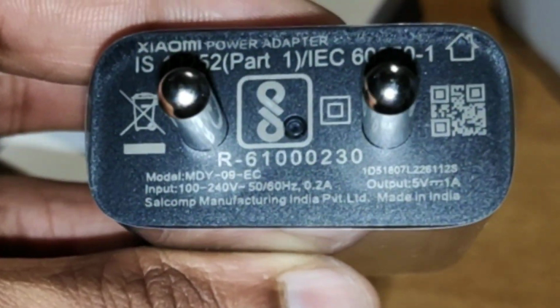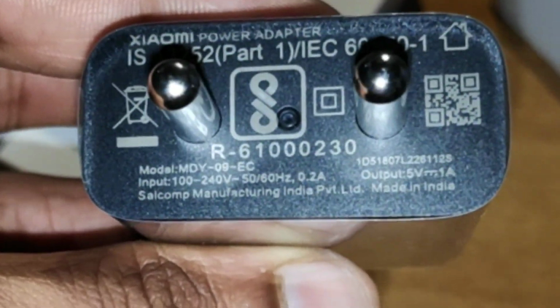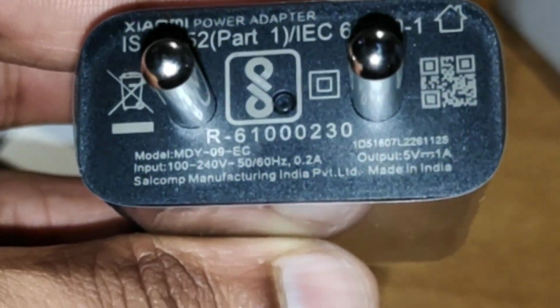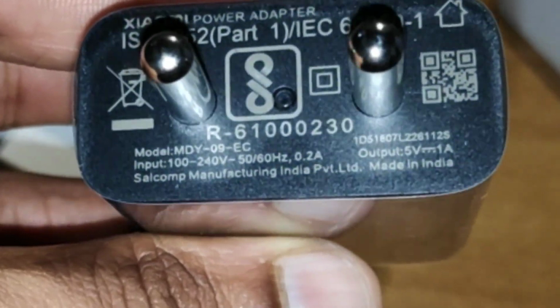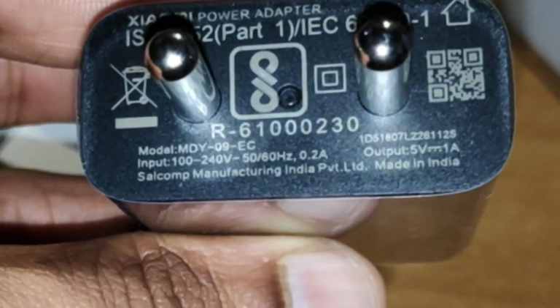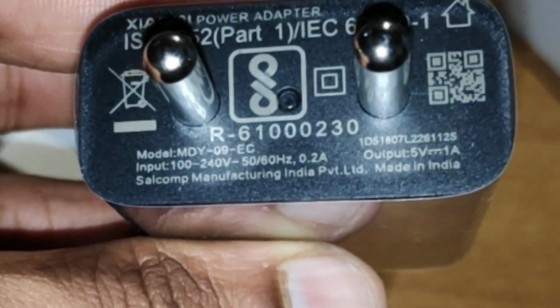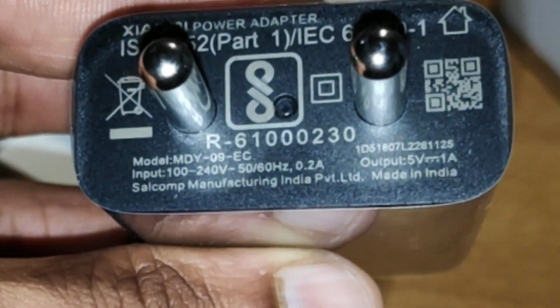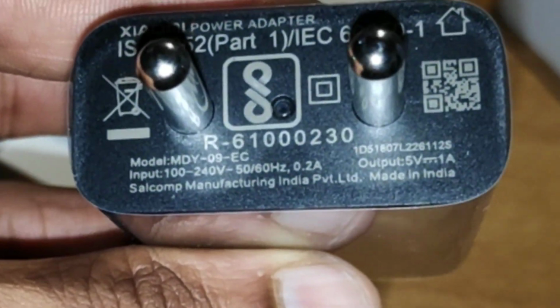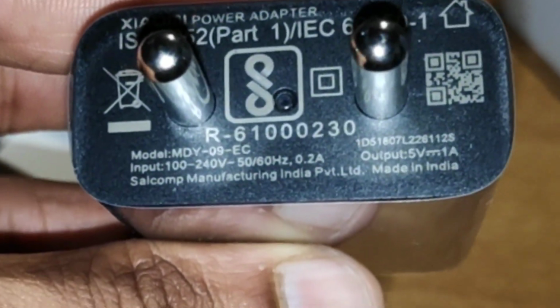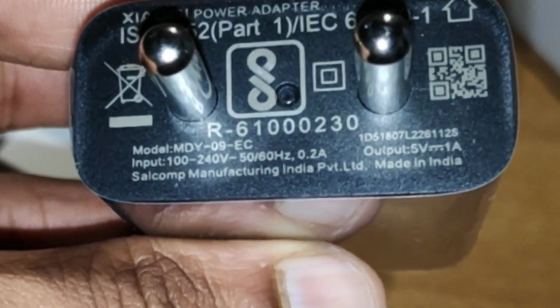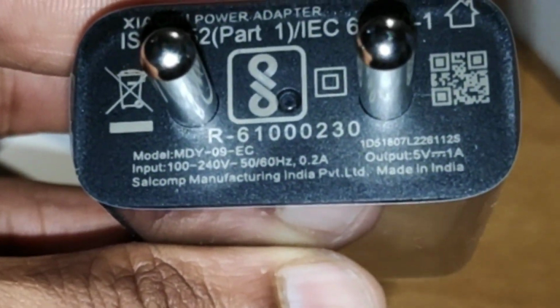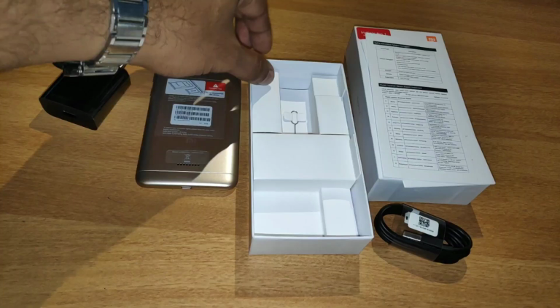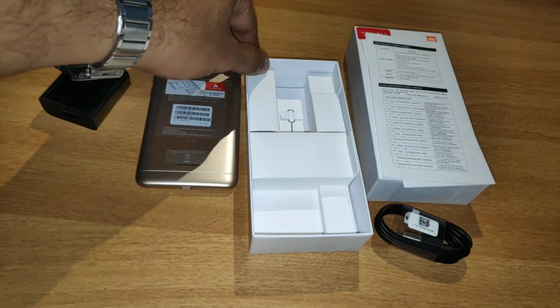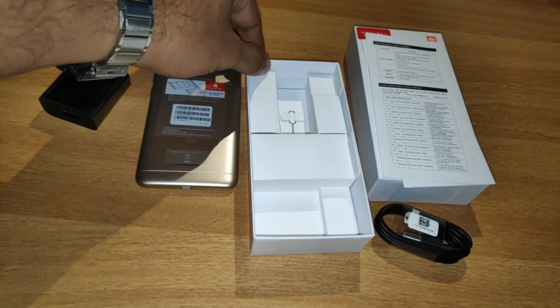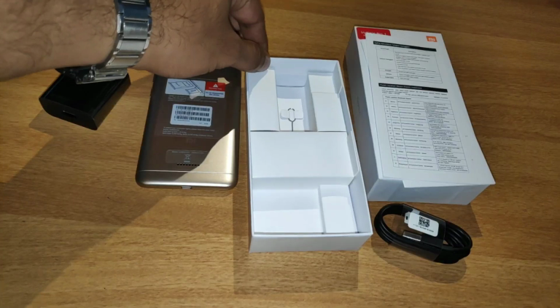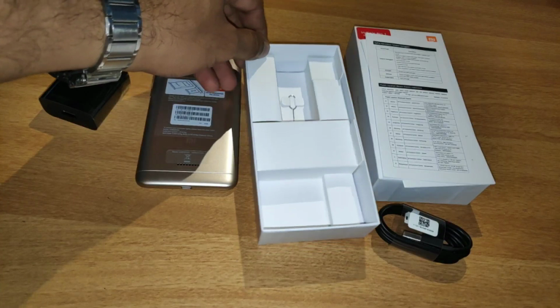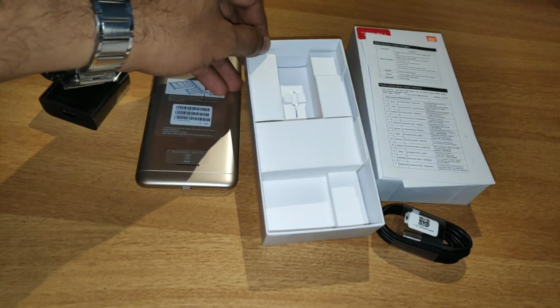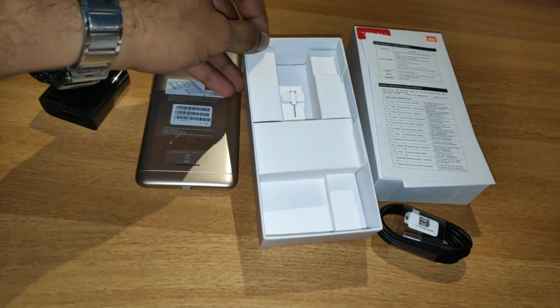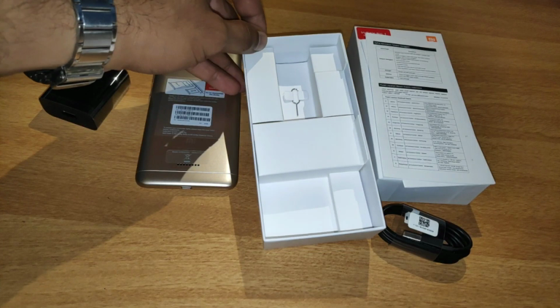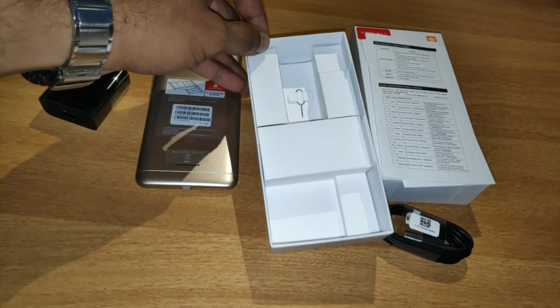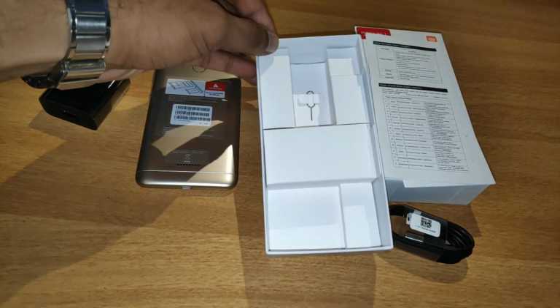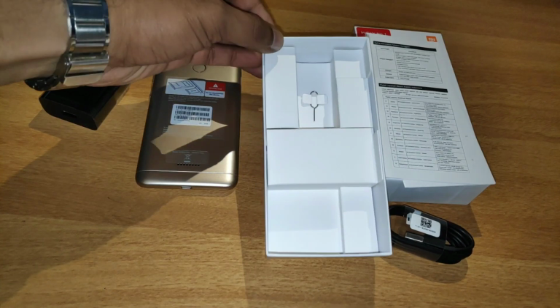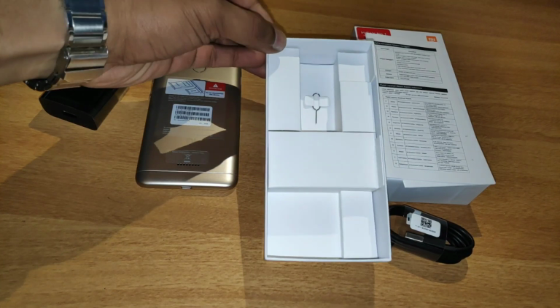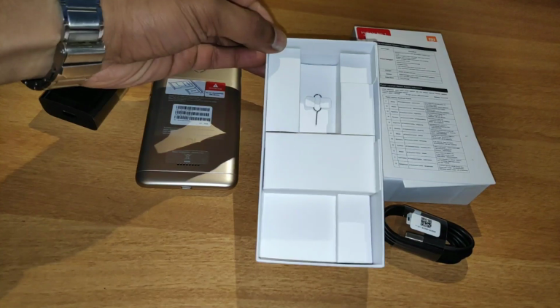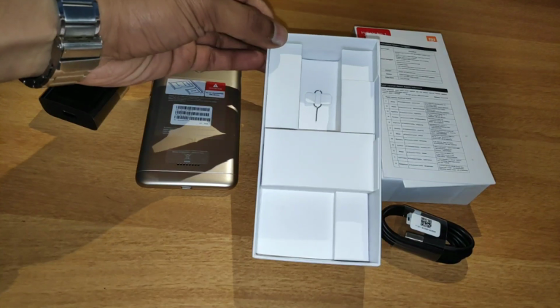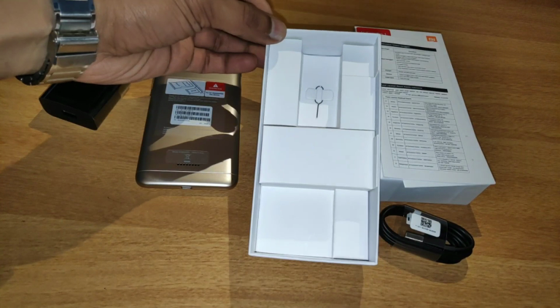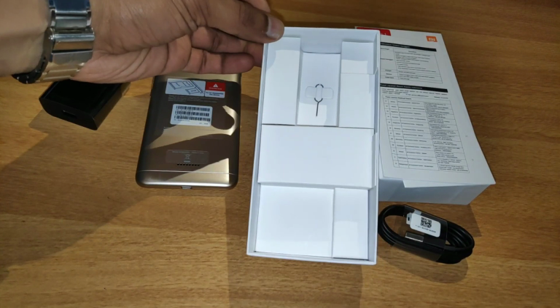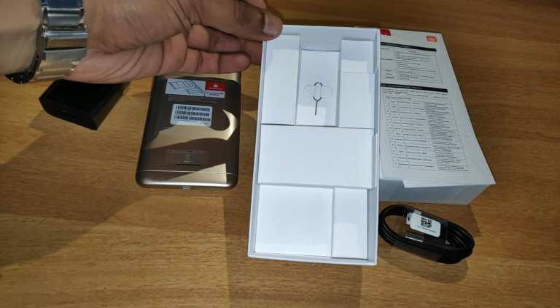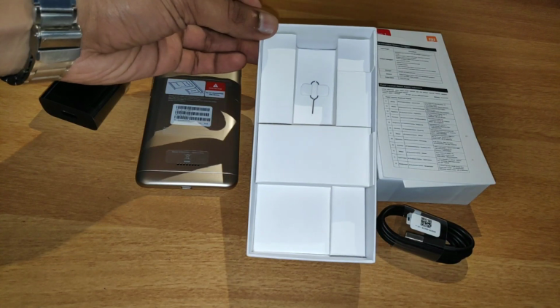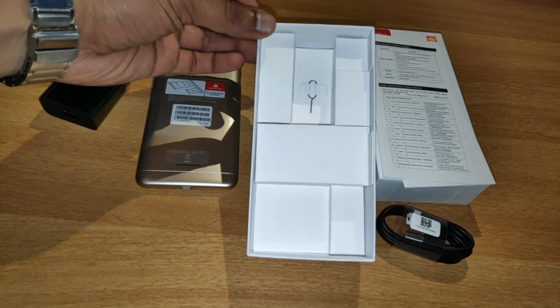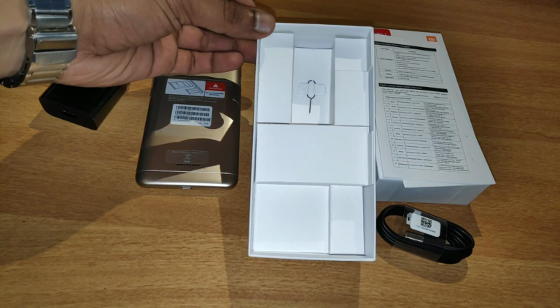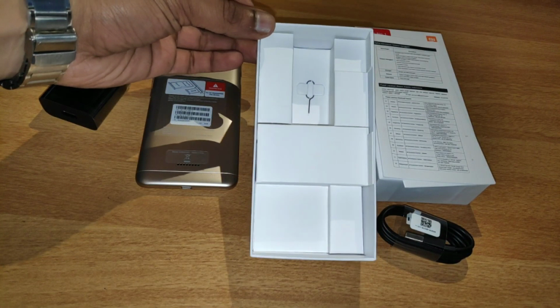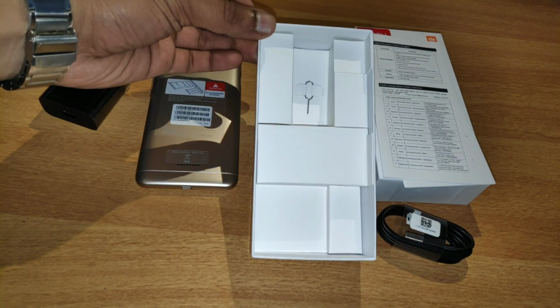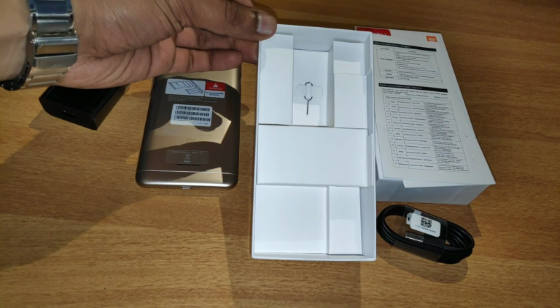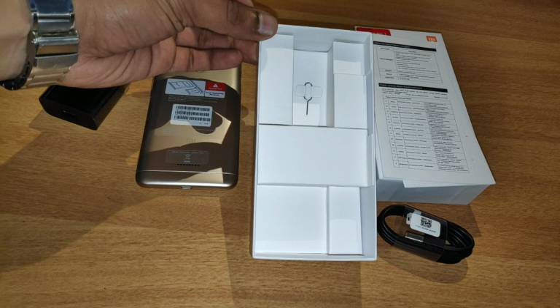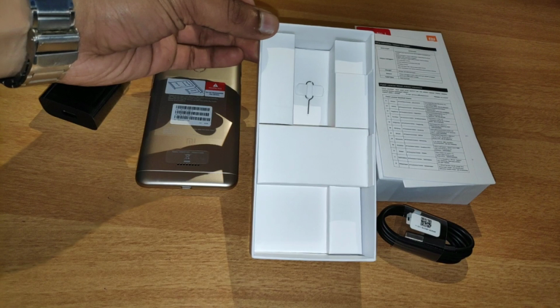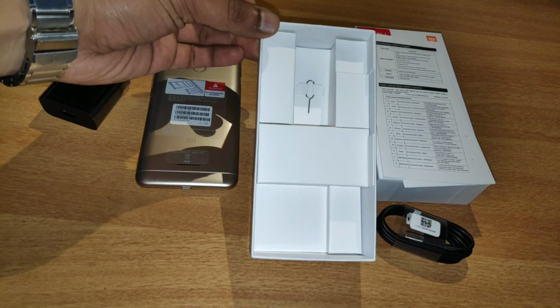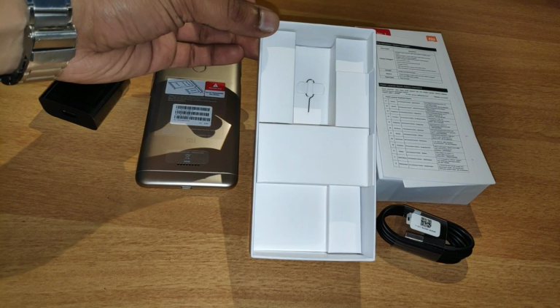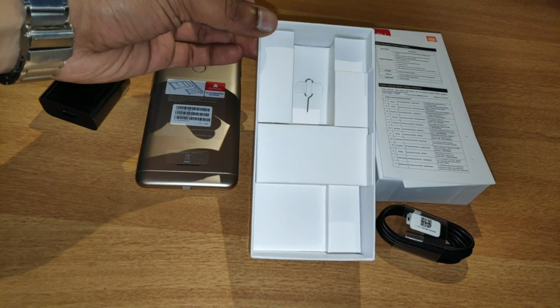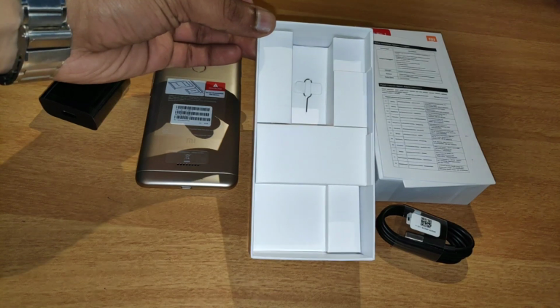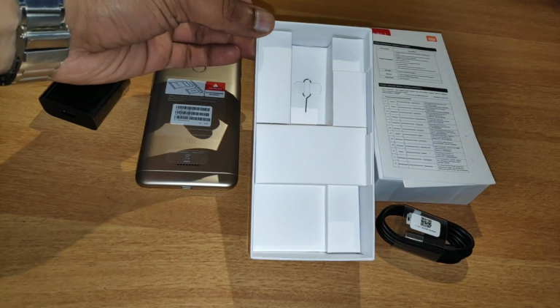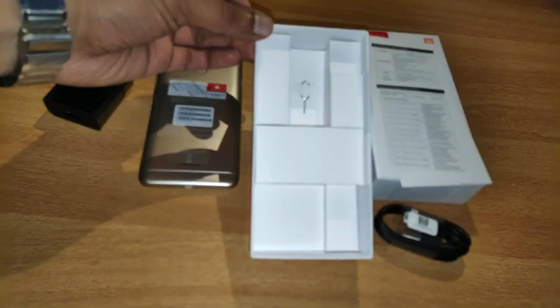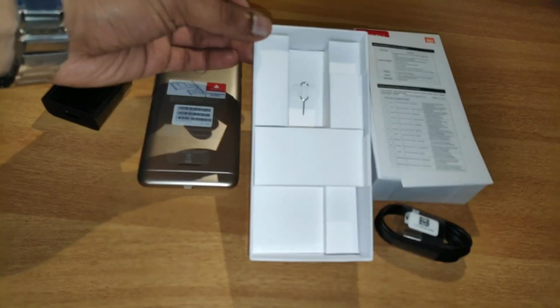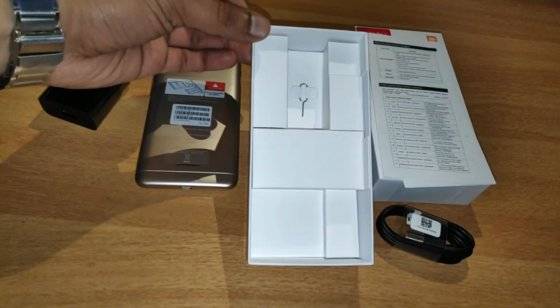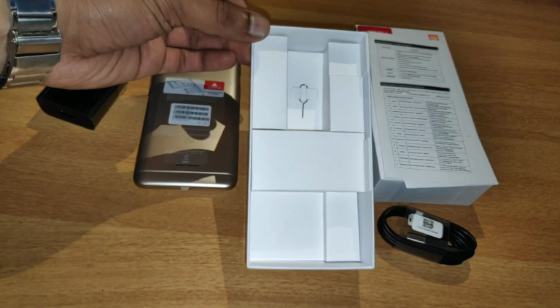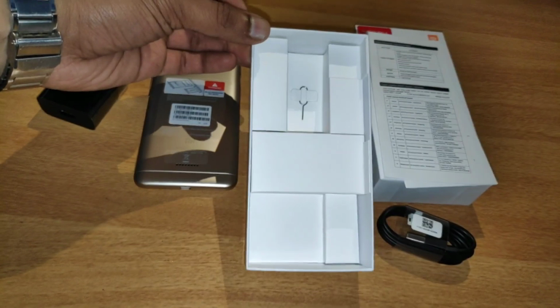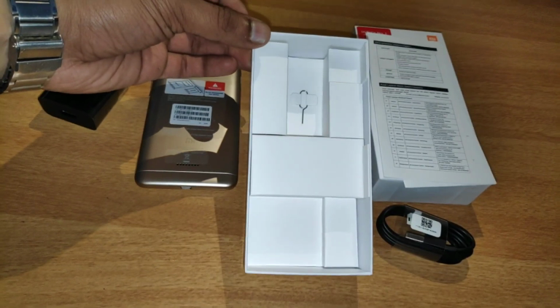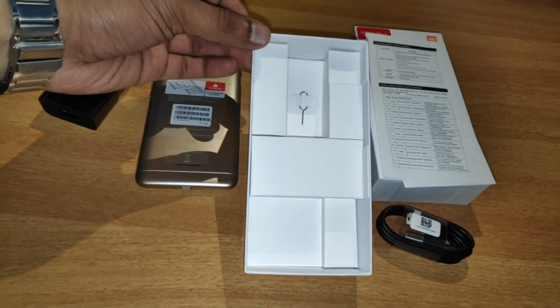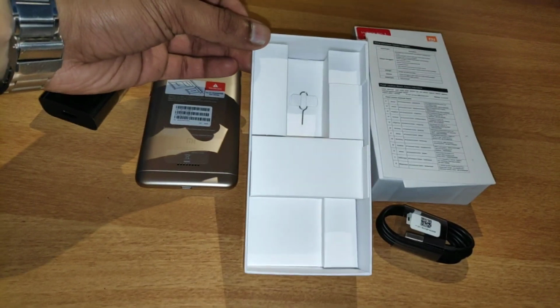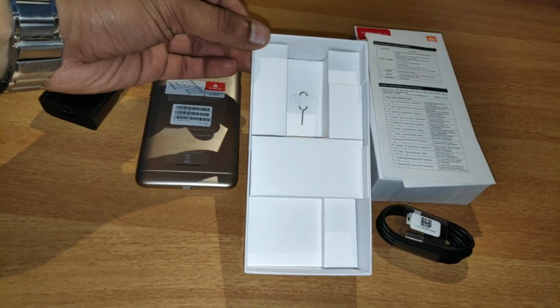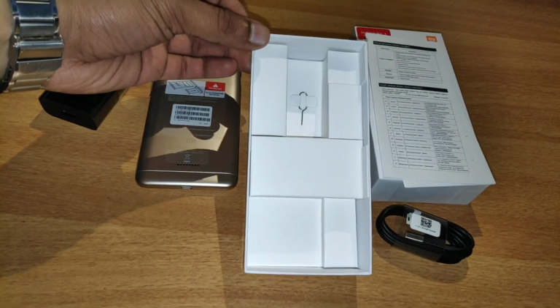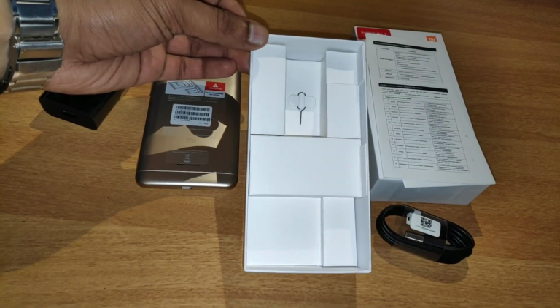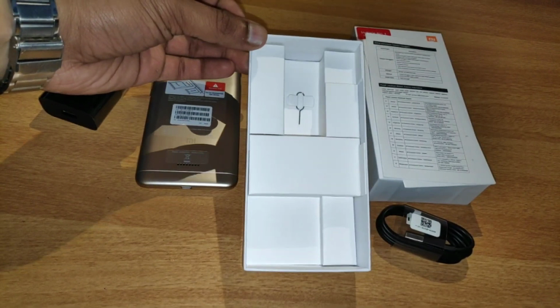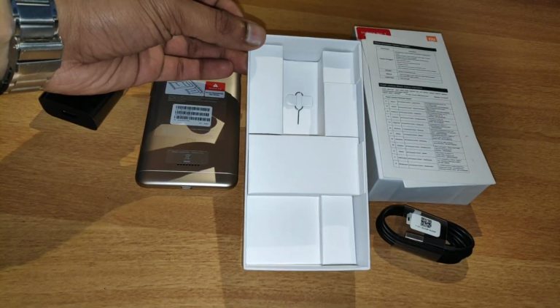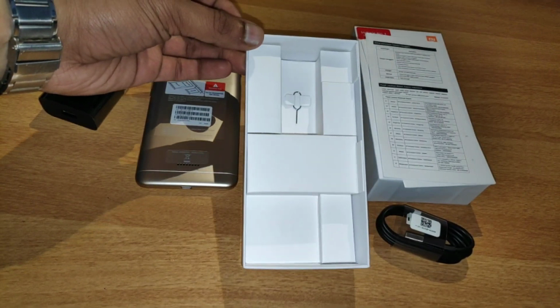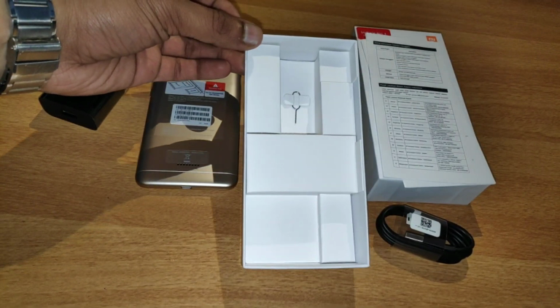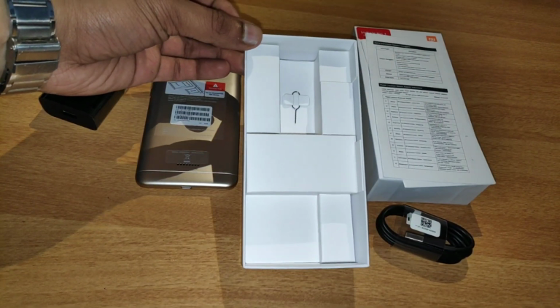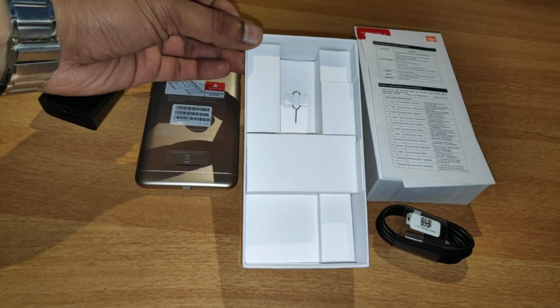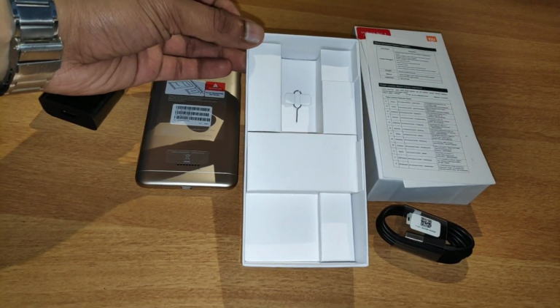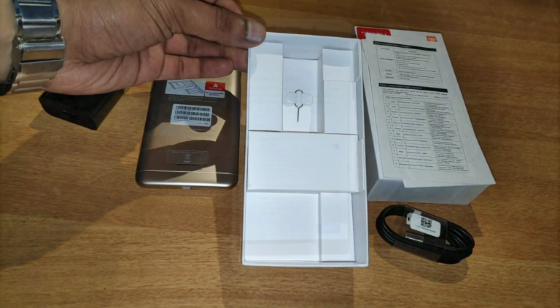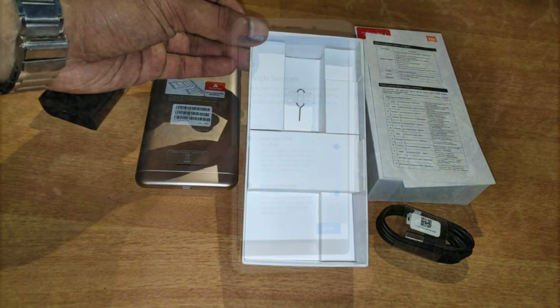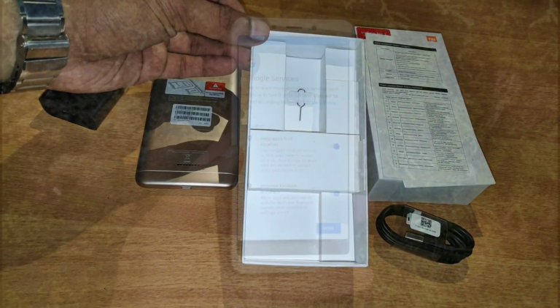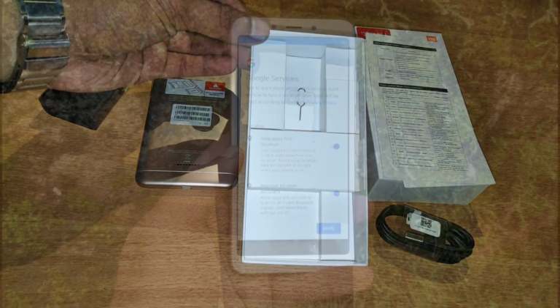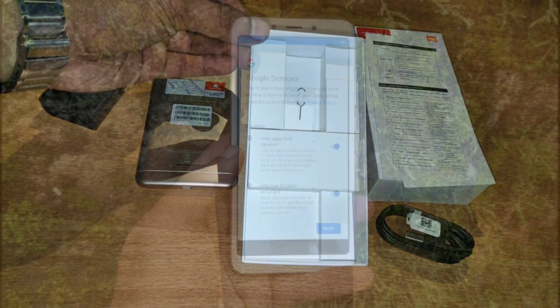There is no clear case or free accessories included in the box. This is the hand feel of the device.